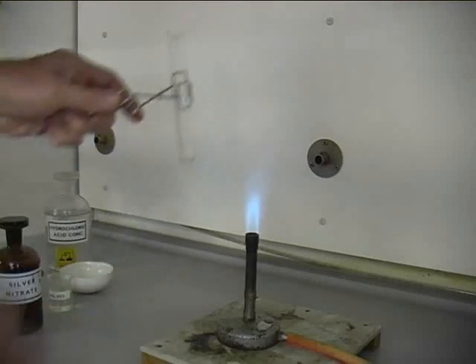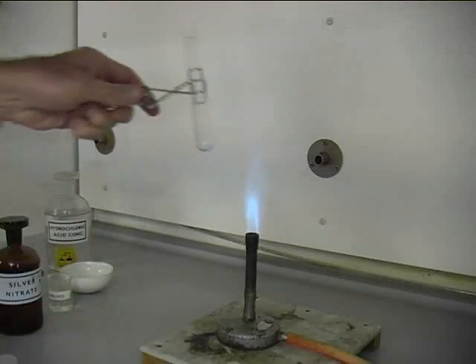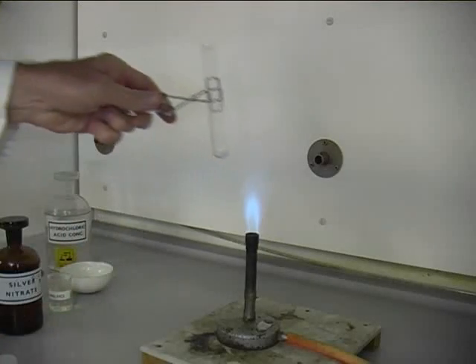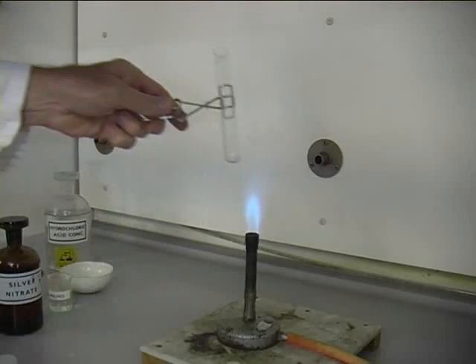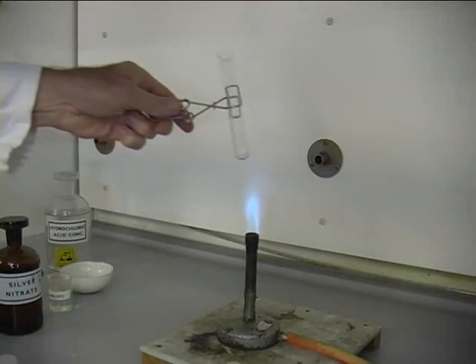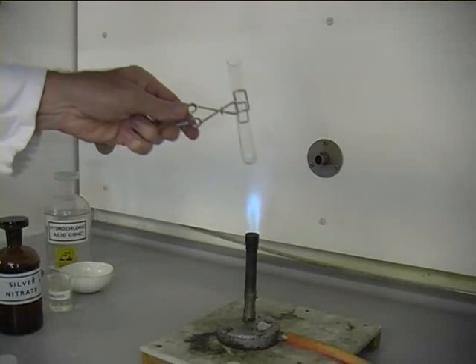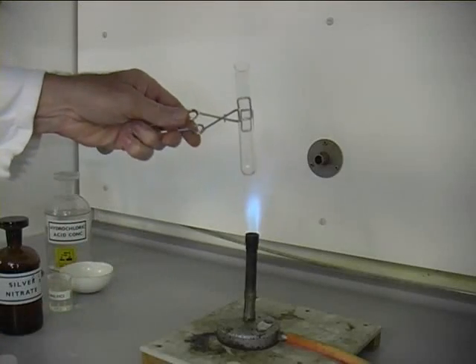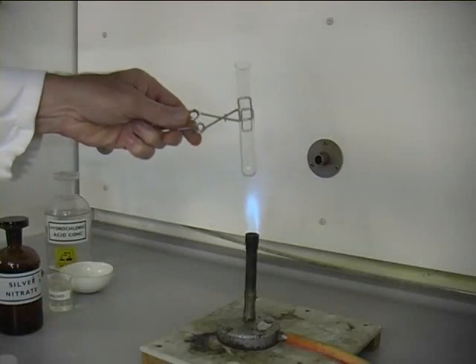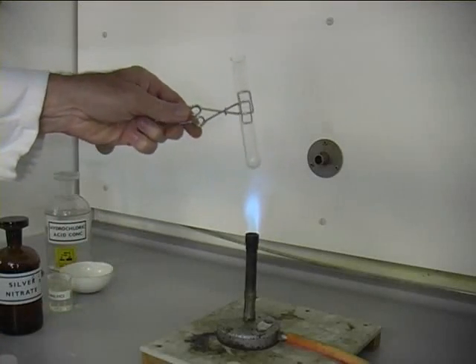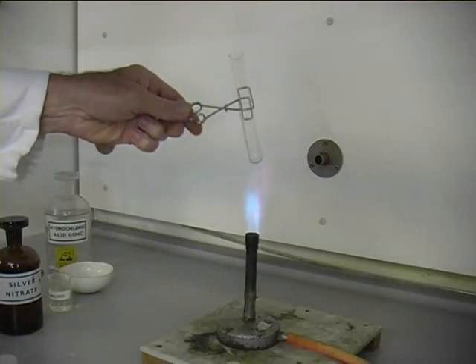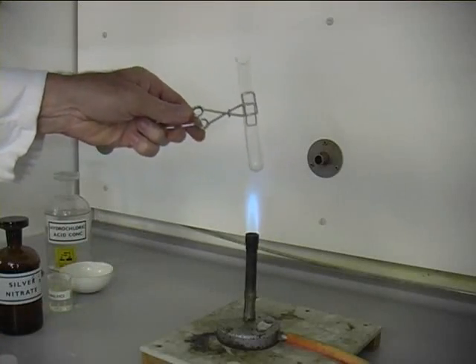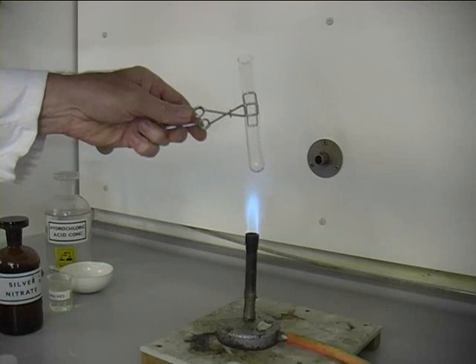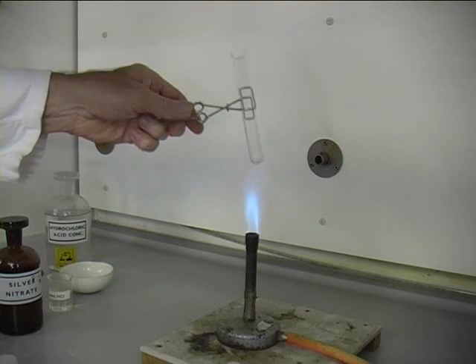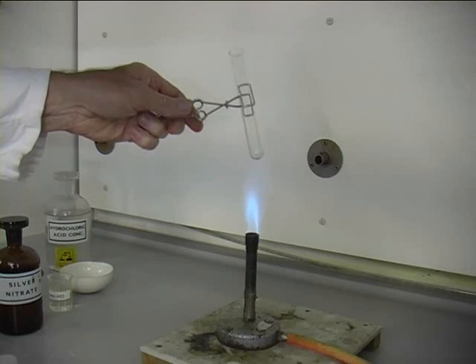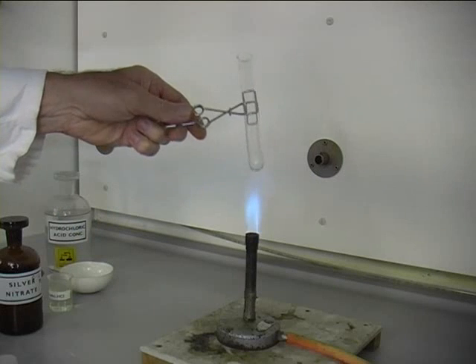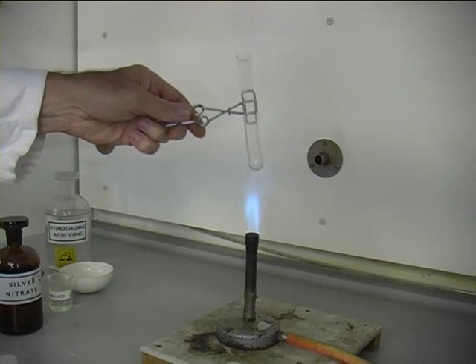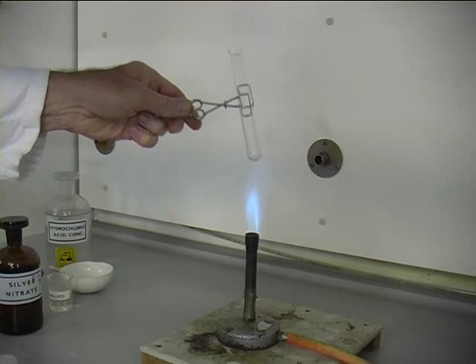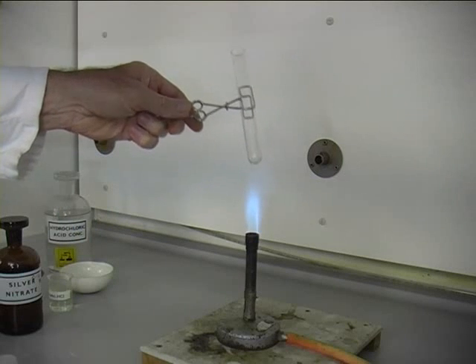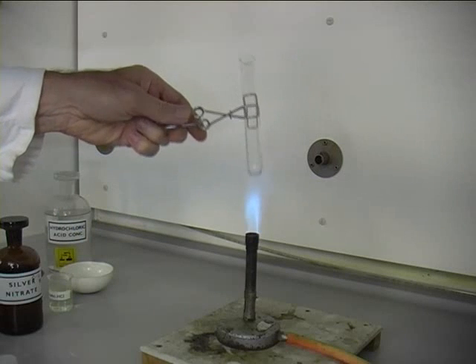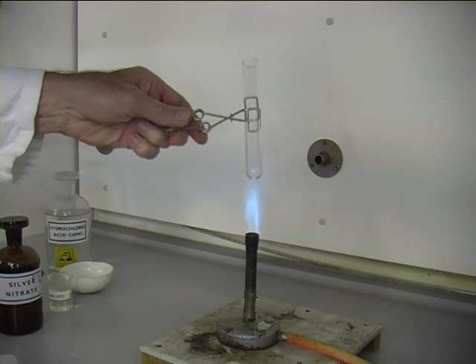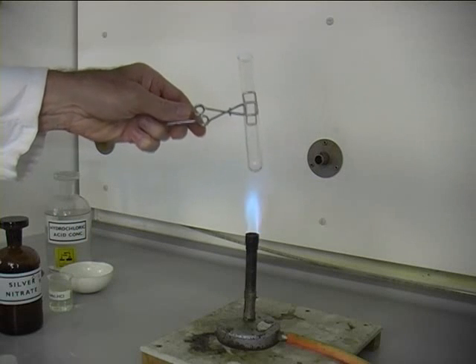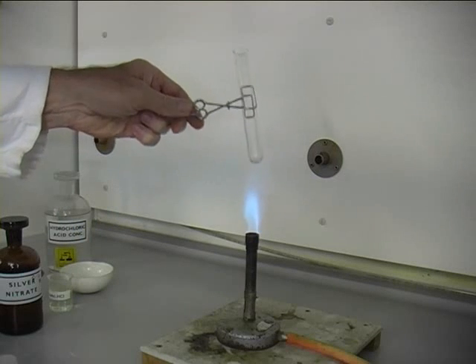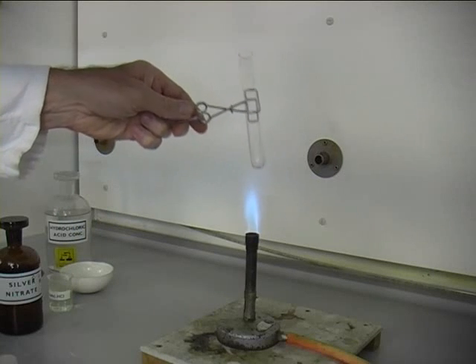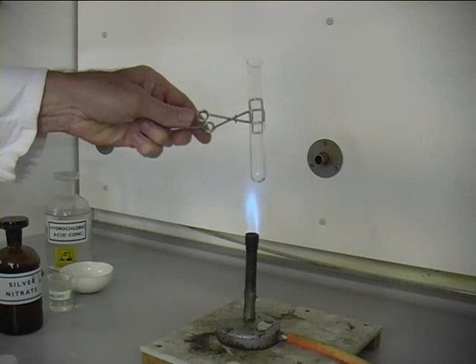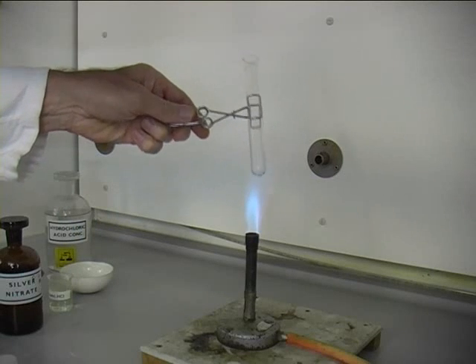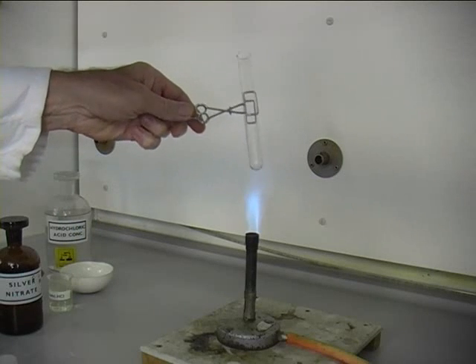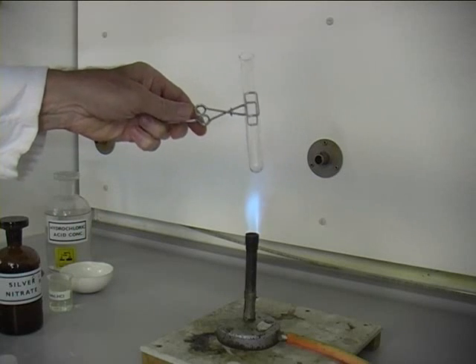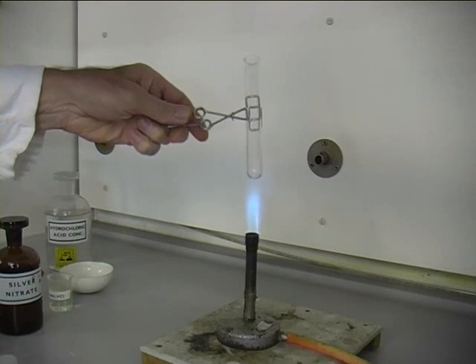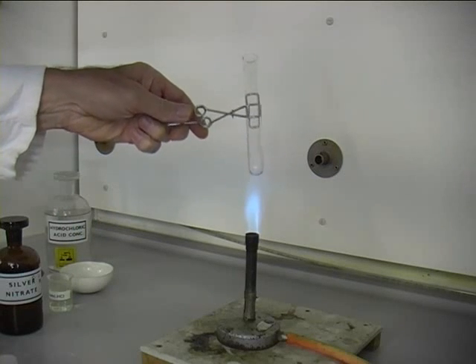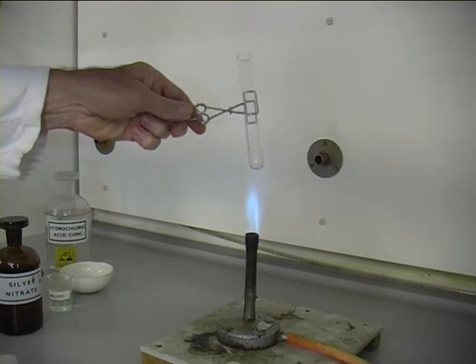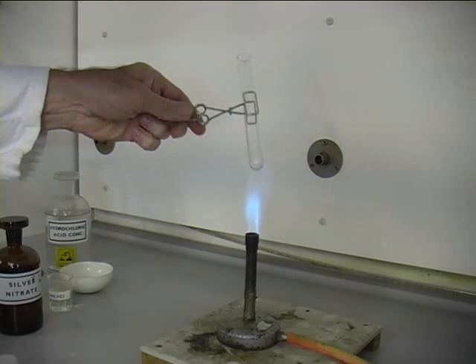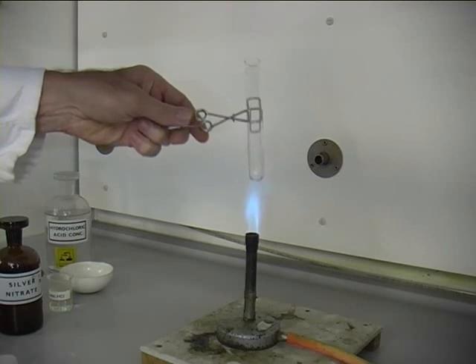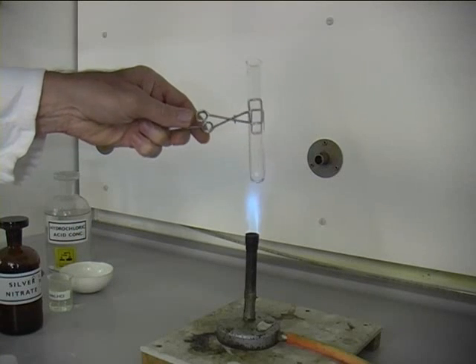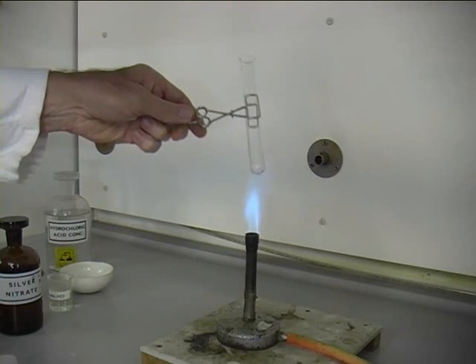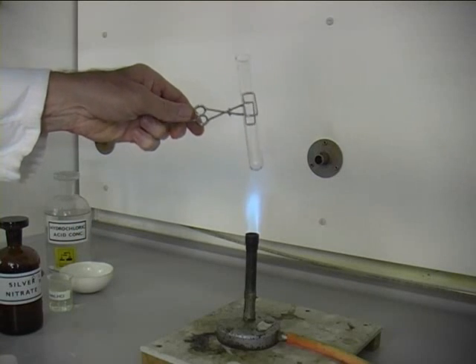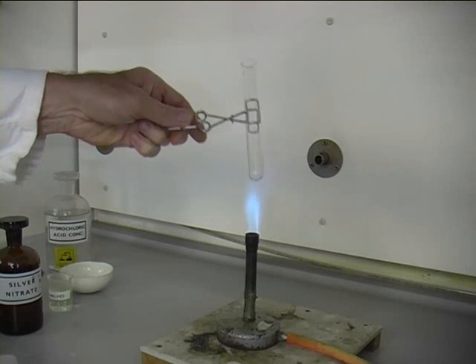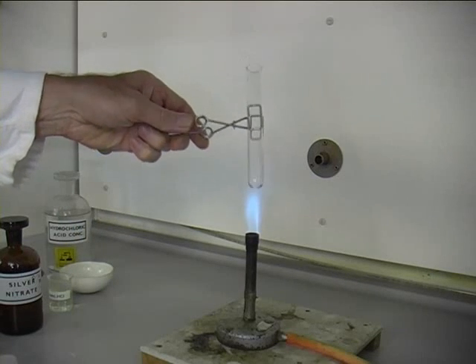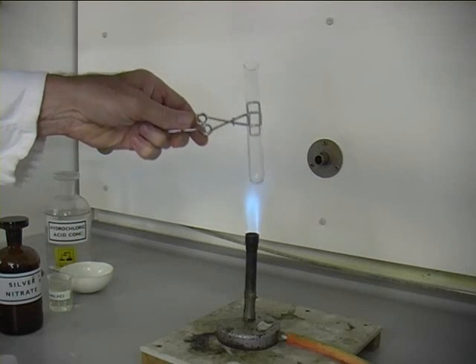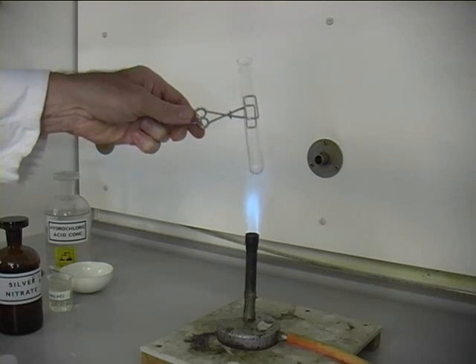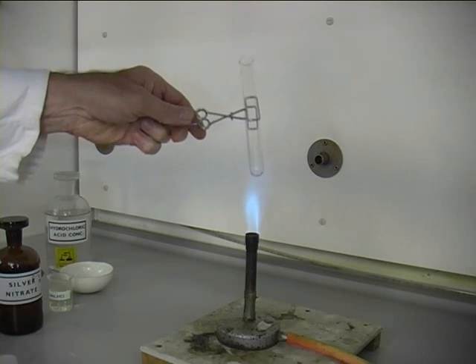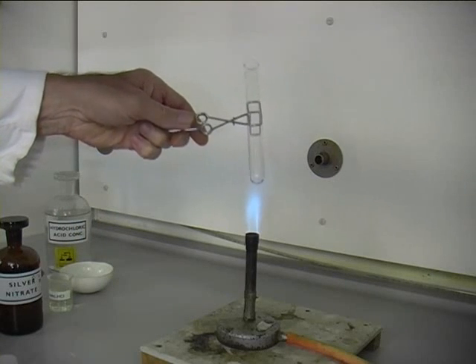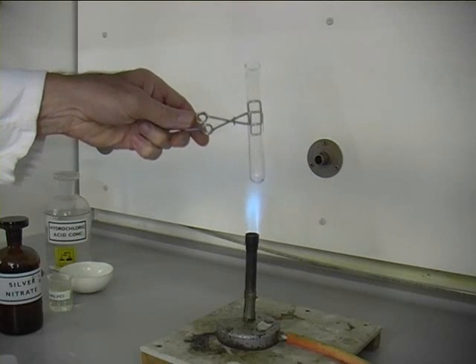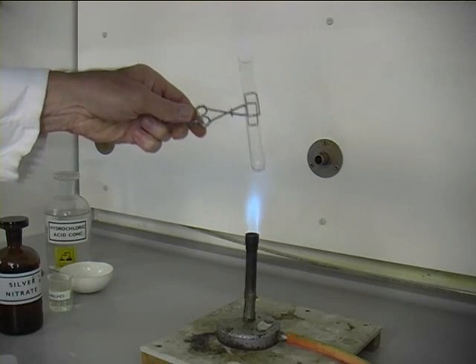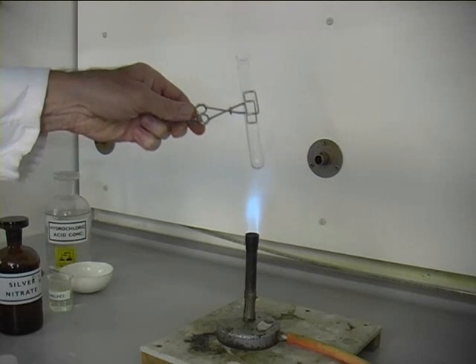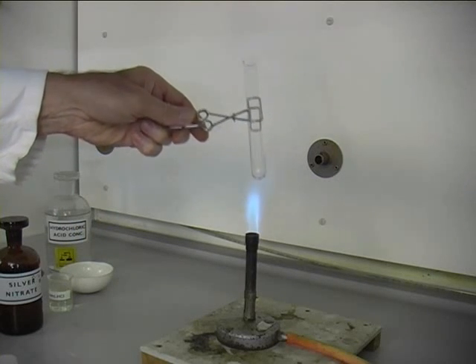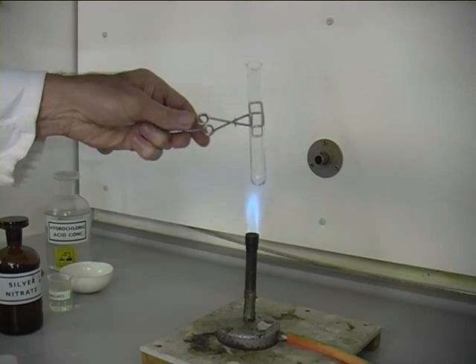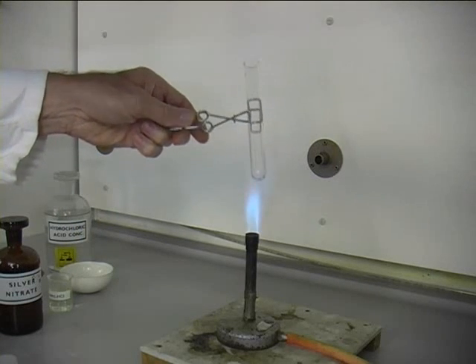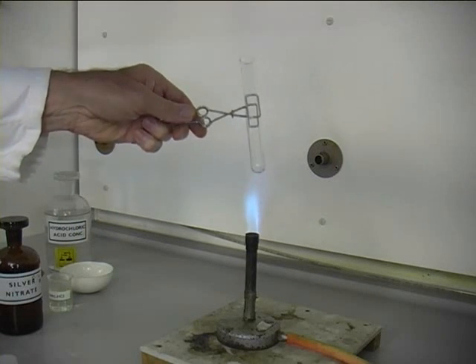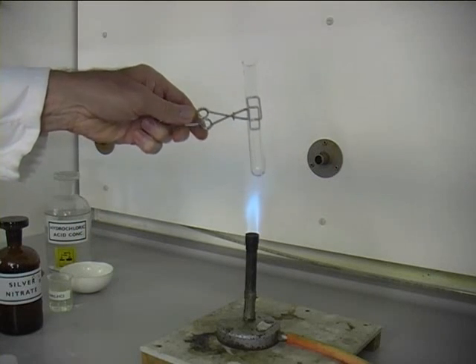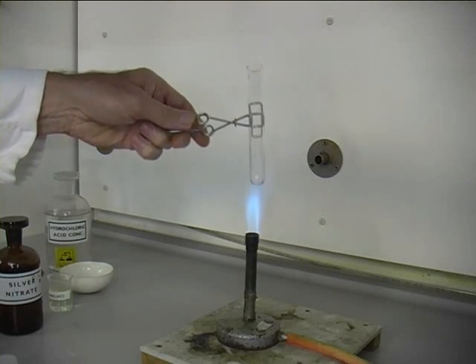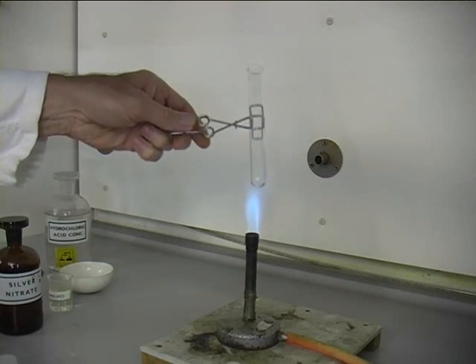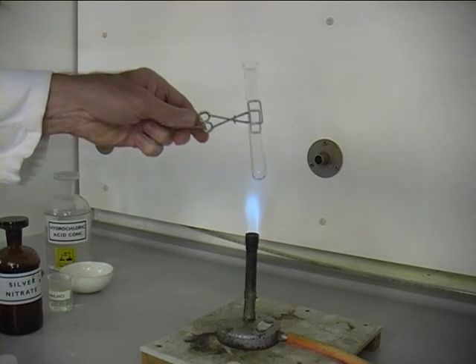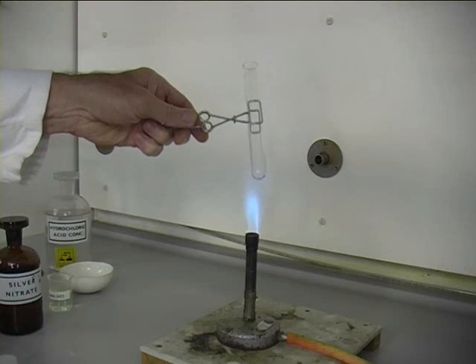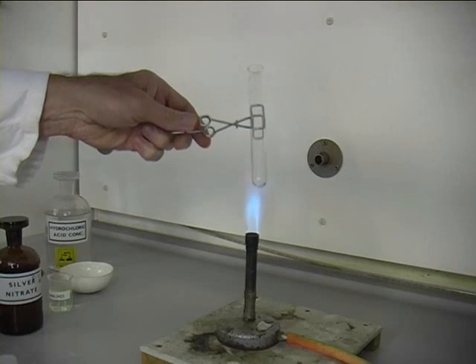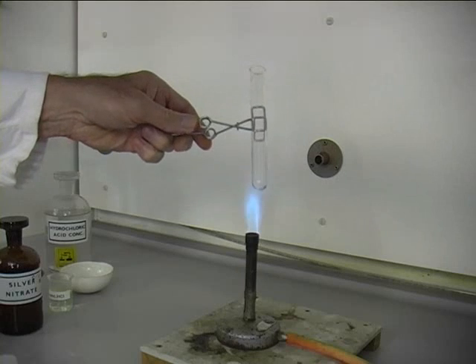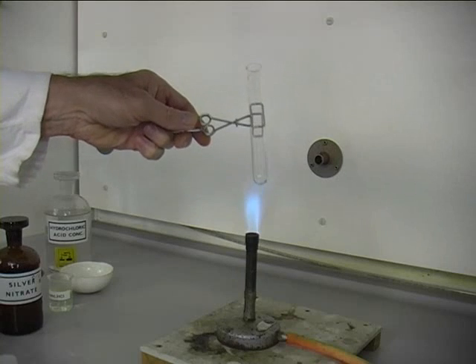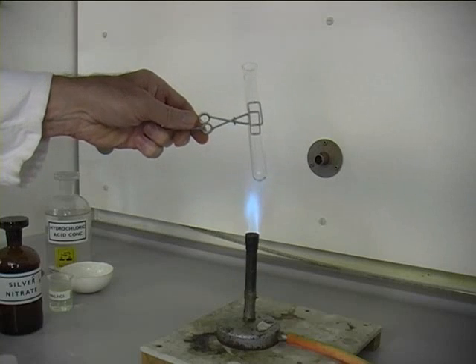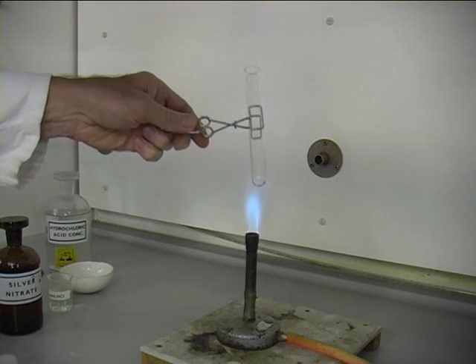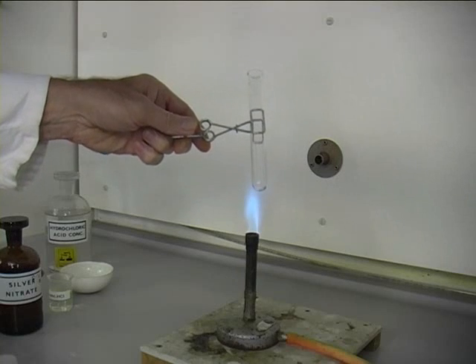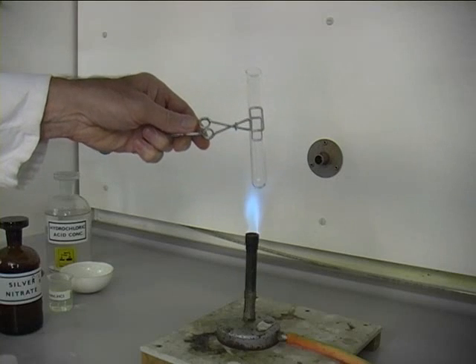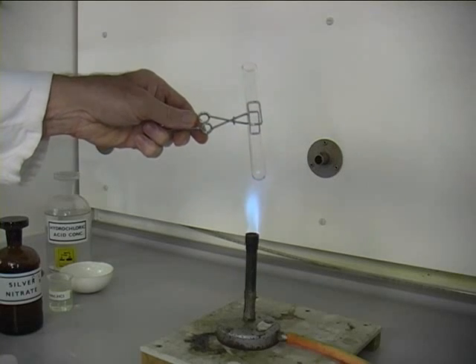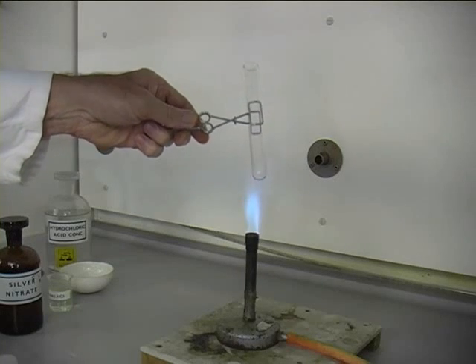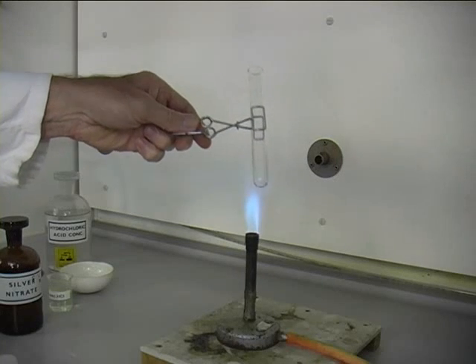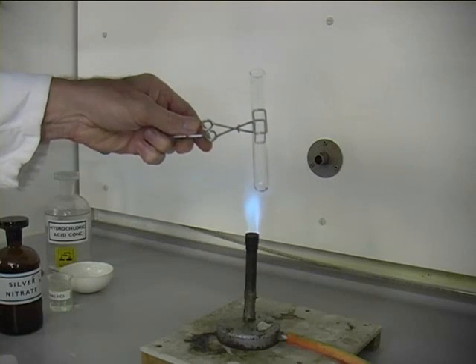Heat a small amount of the dry solid in a test tube in the fume cupboard. Is any gas involved, and if so, what is the colour?